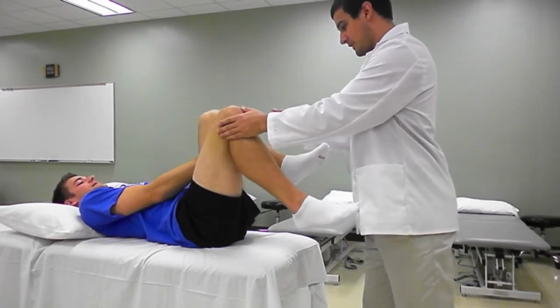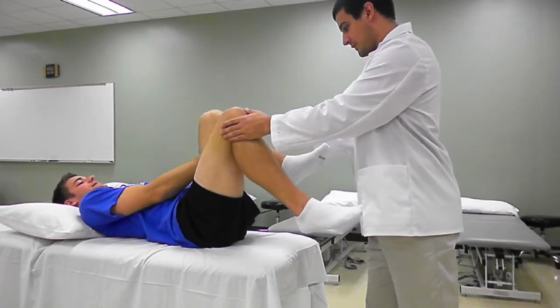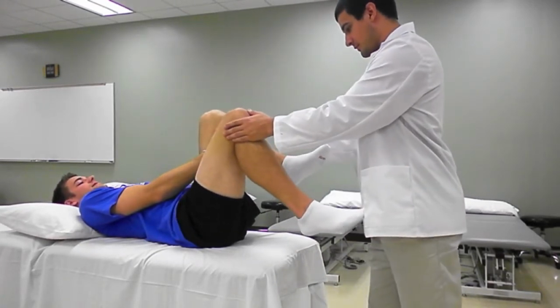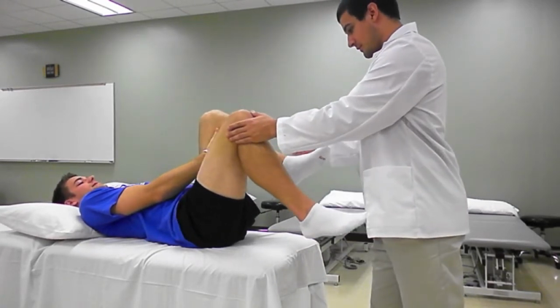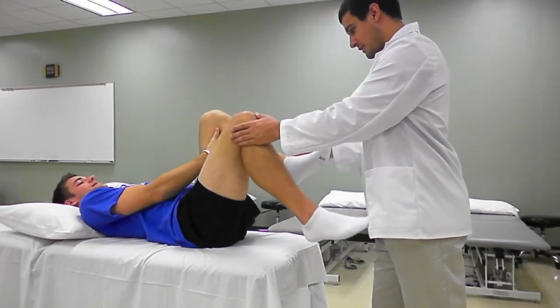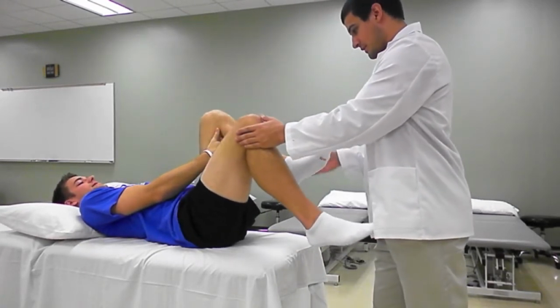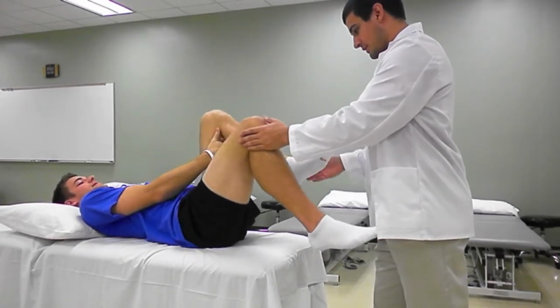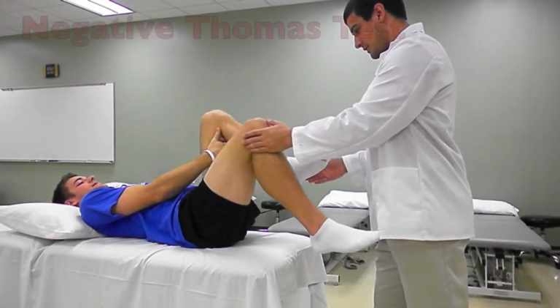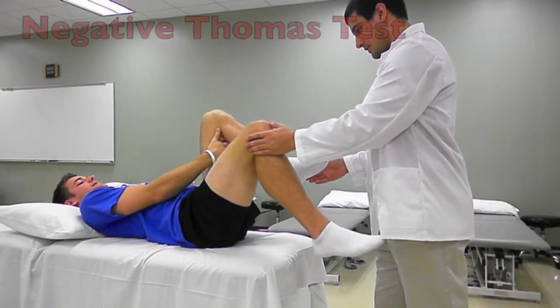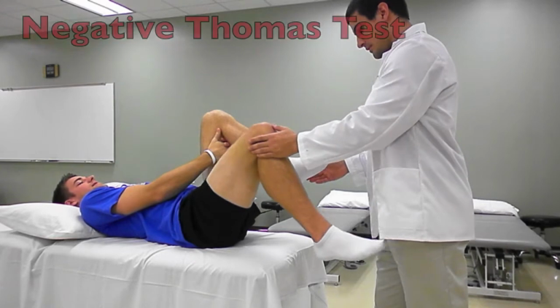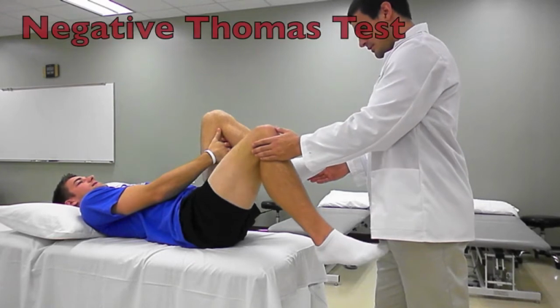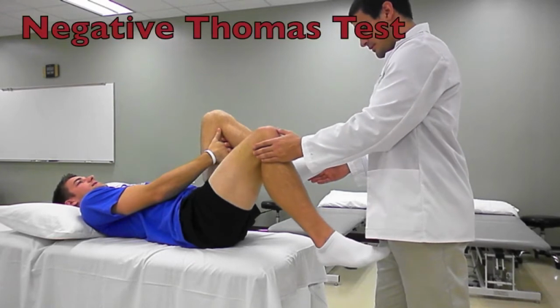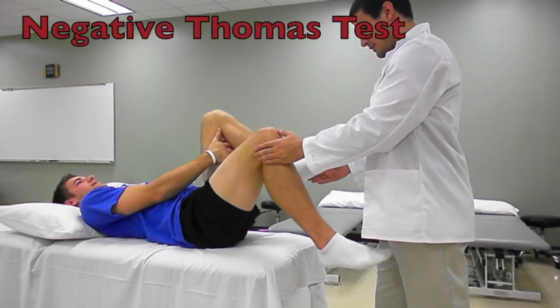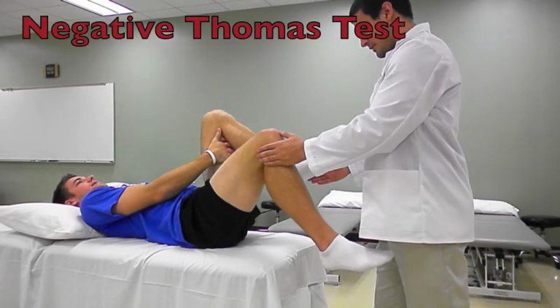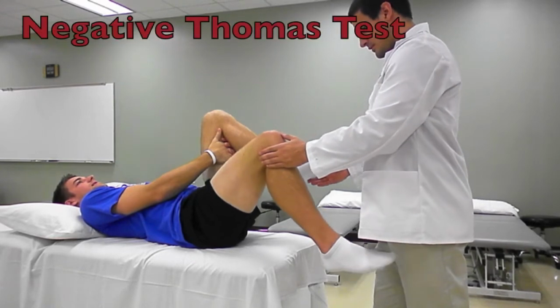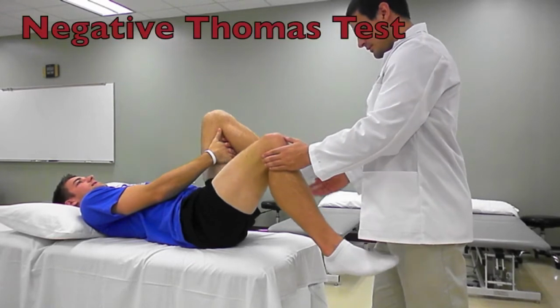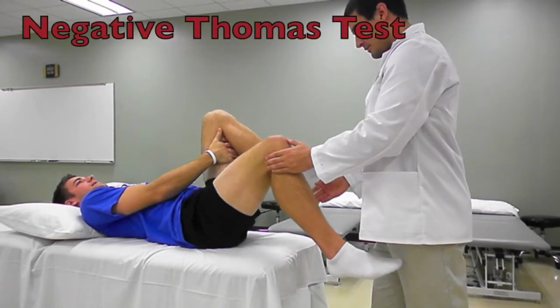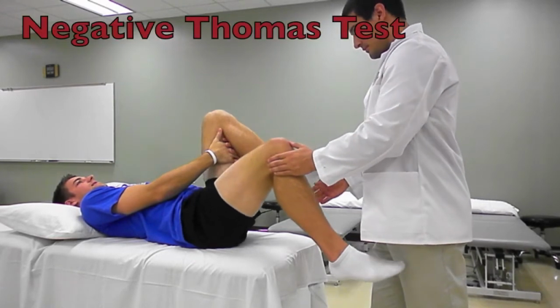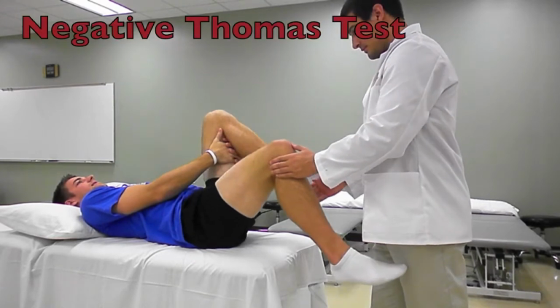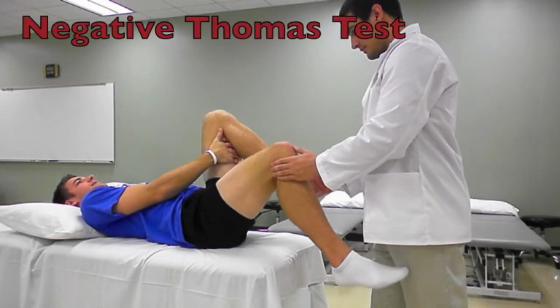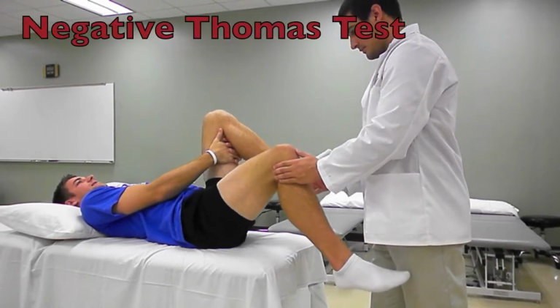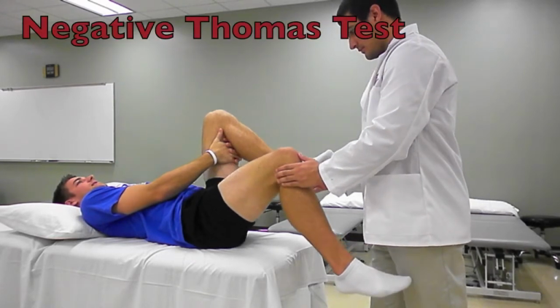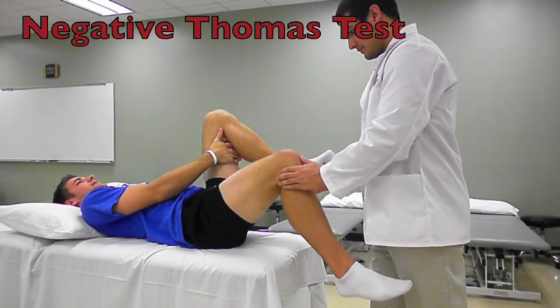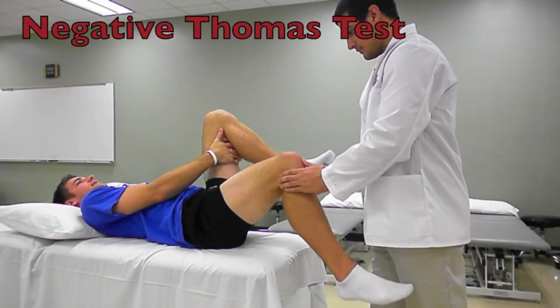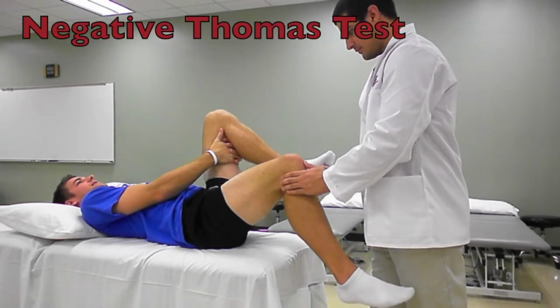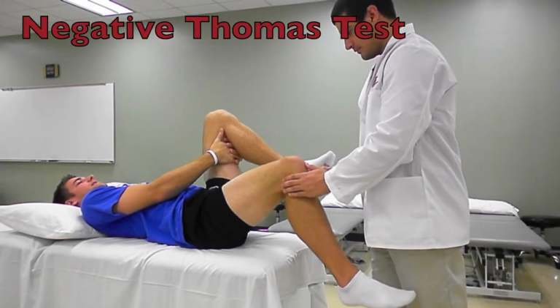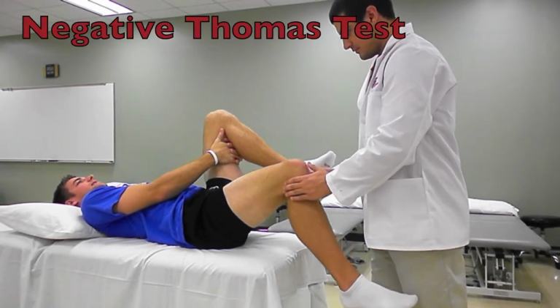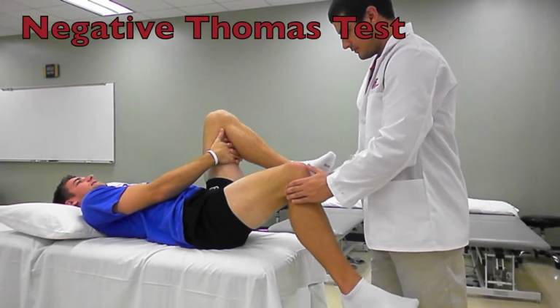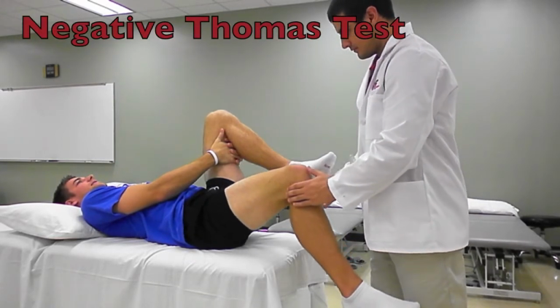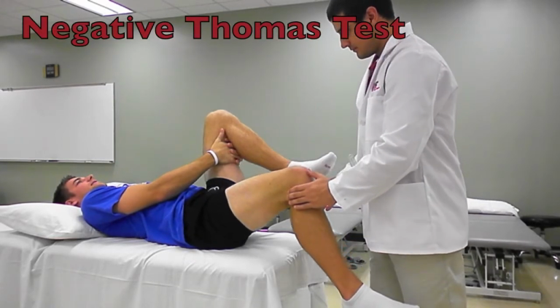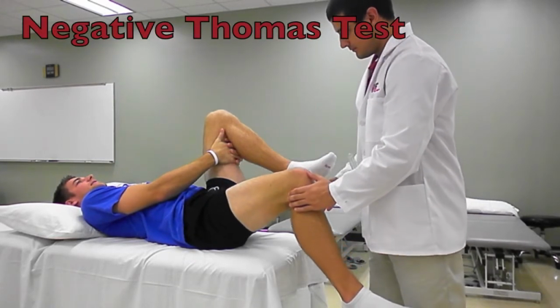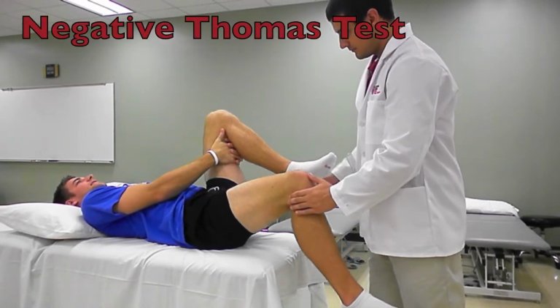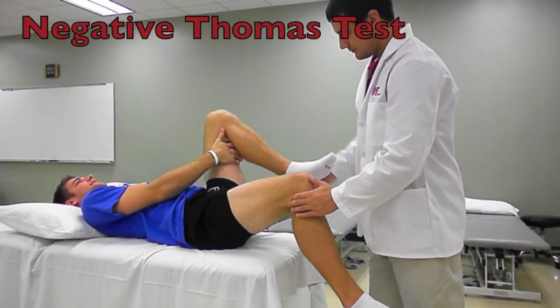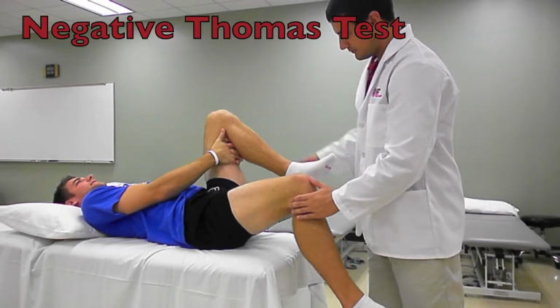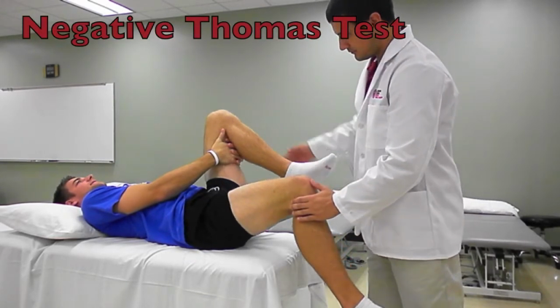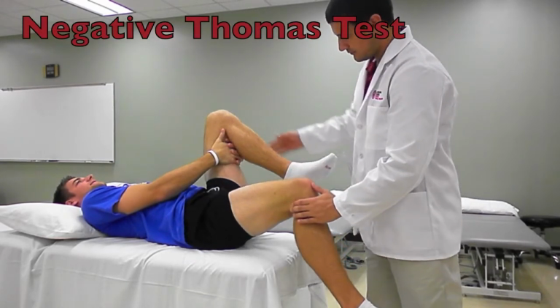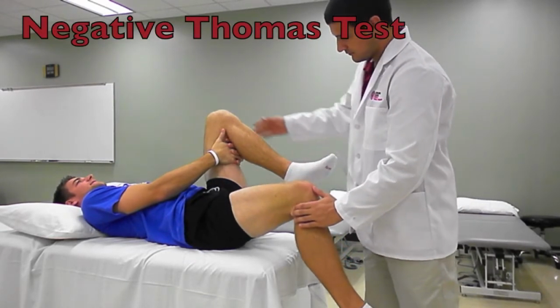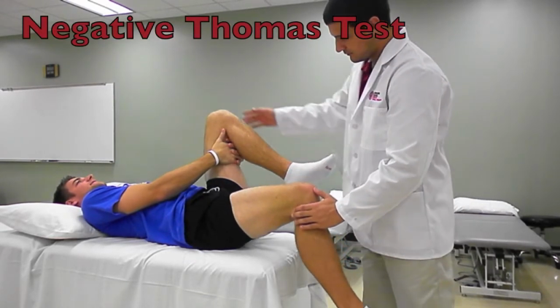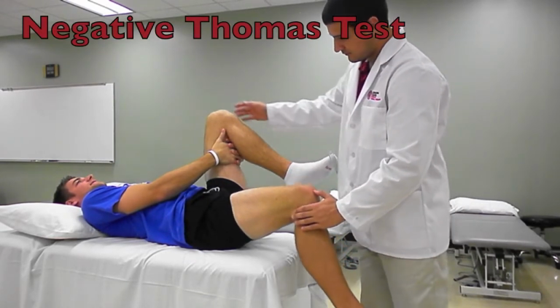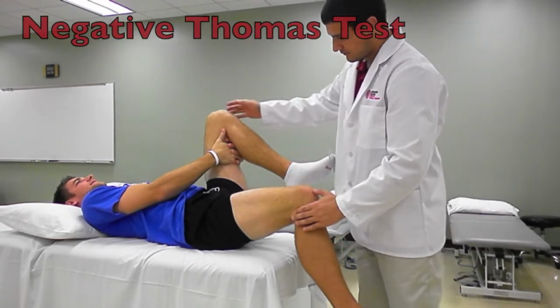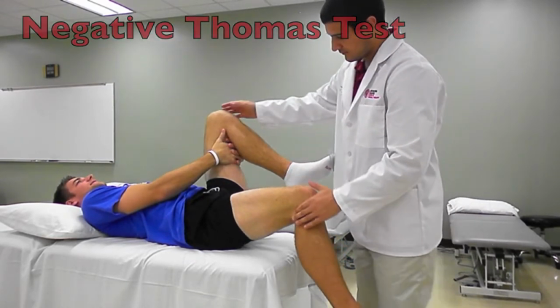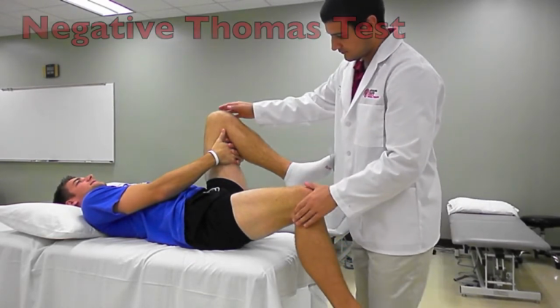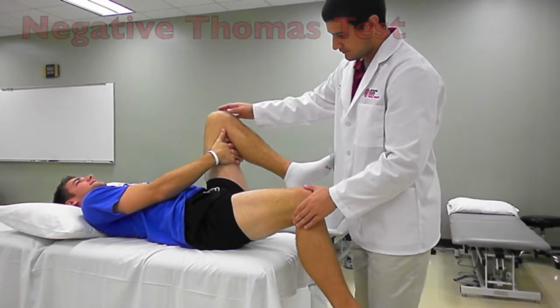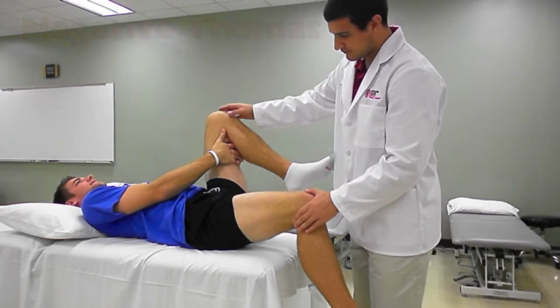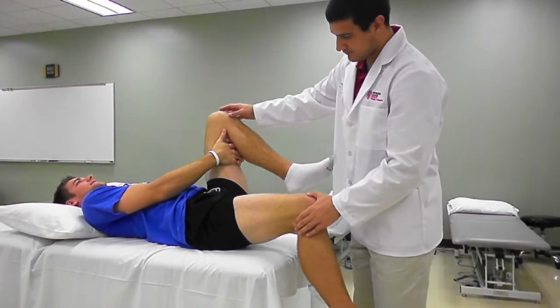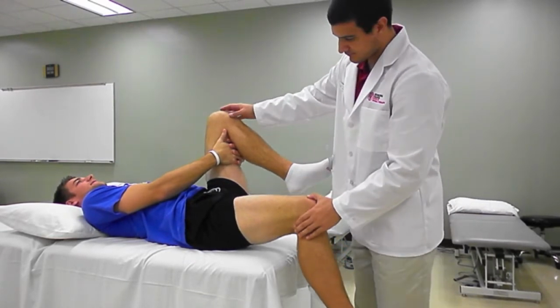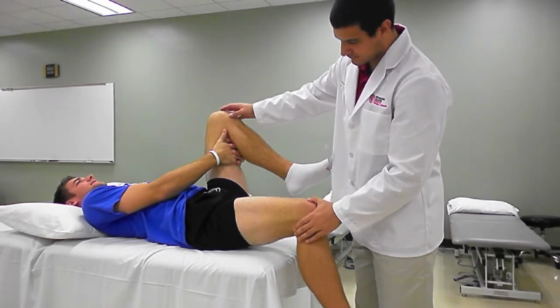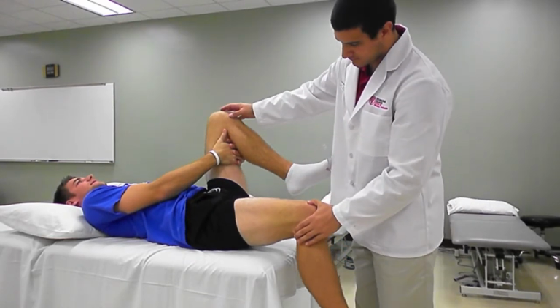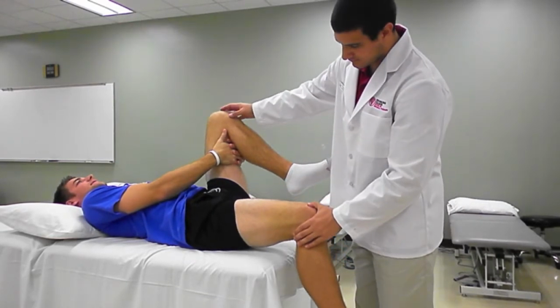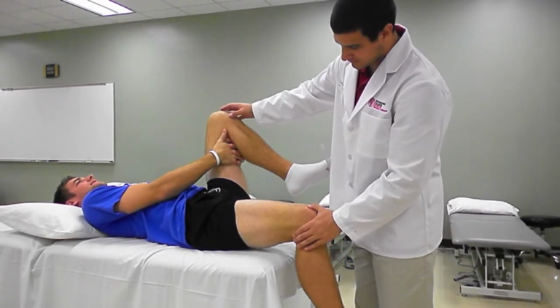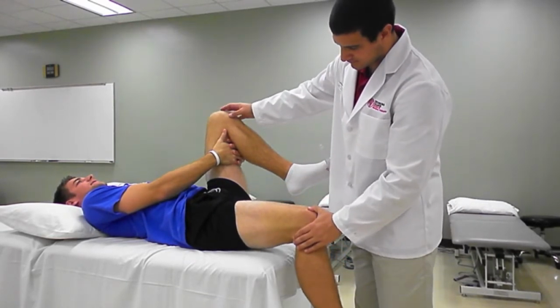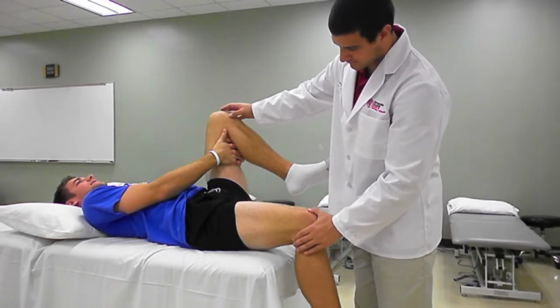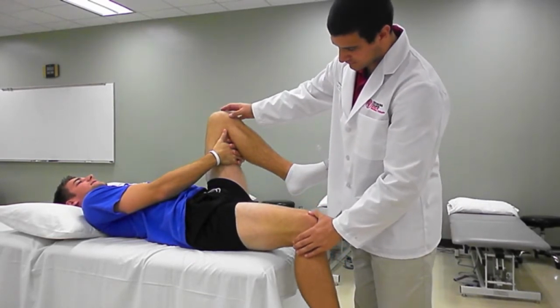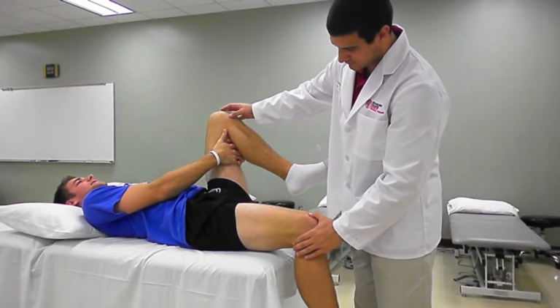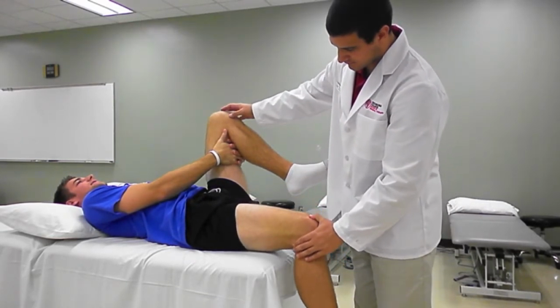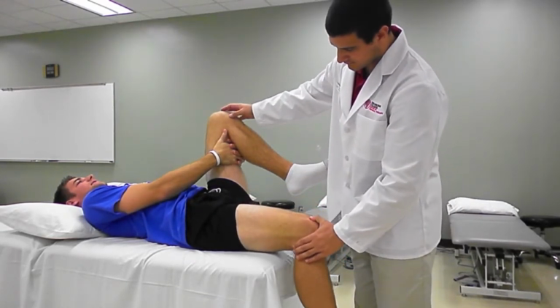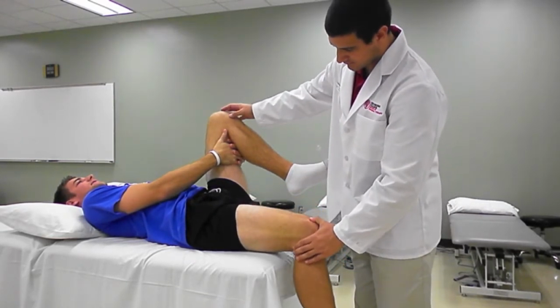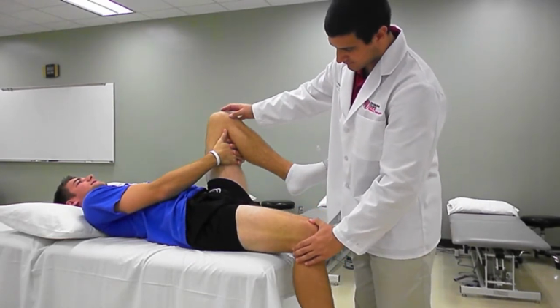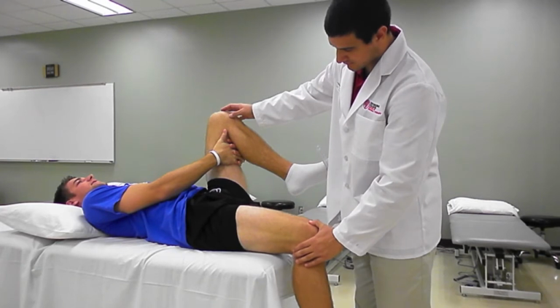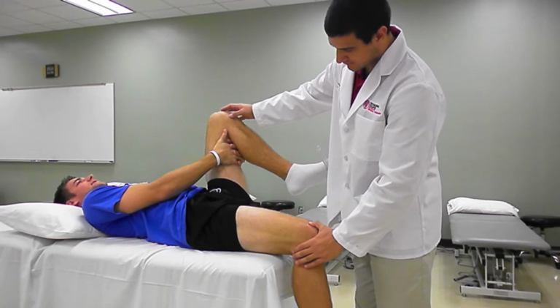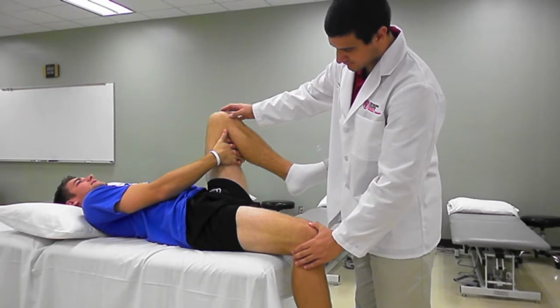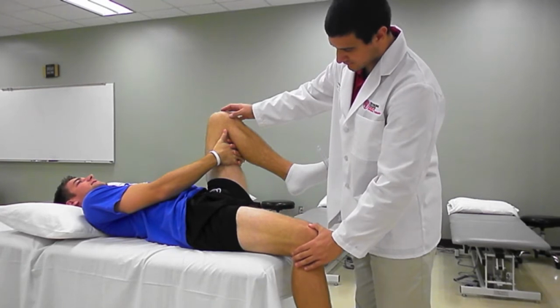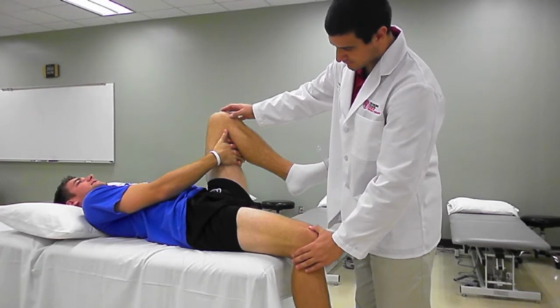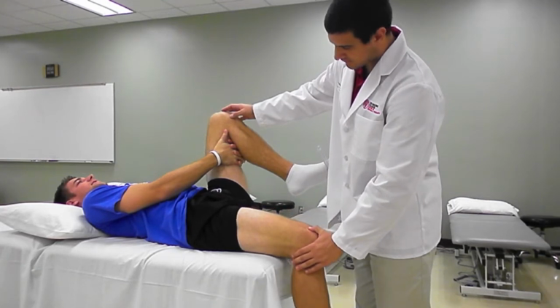In a negative Thomas test, the leg reaching the plinth demonstrates no hip flexor muscle shortening.